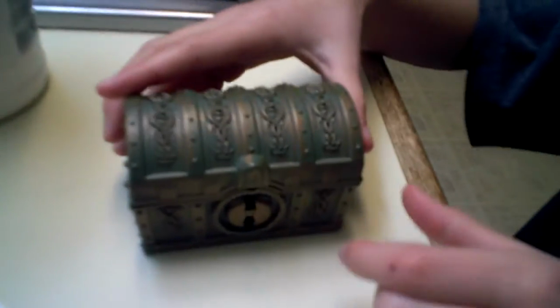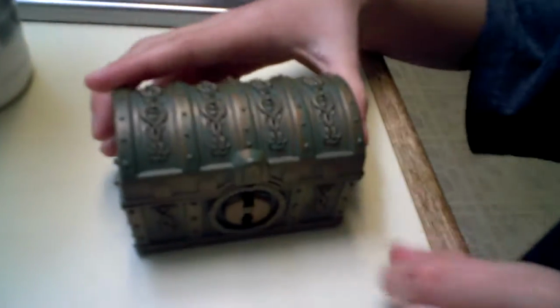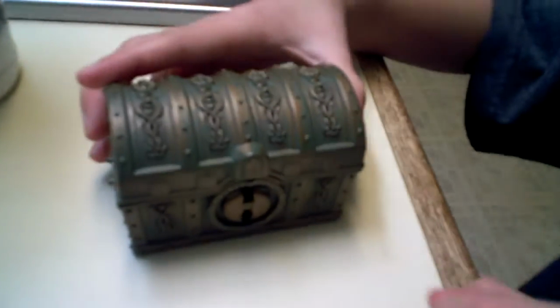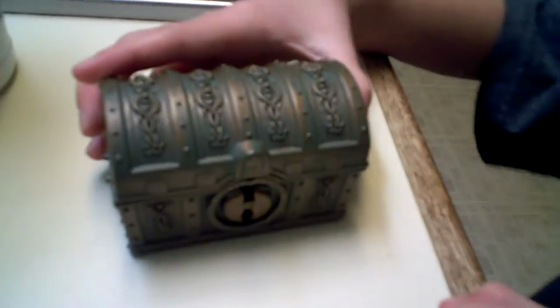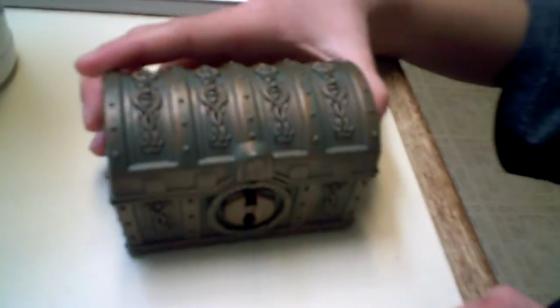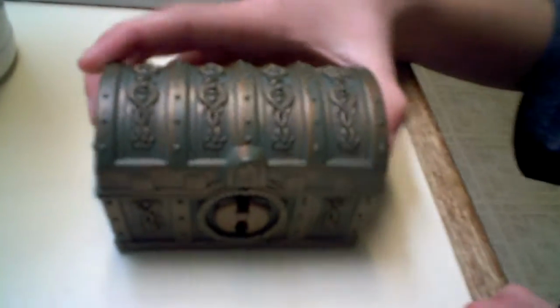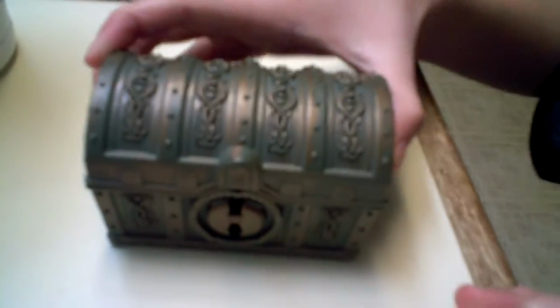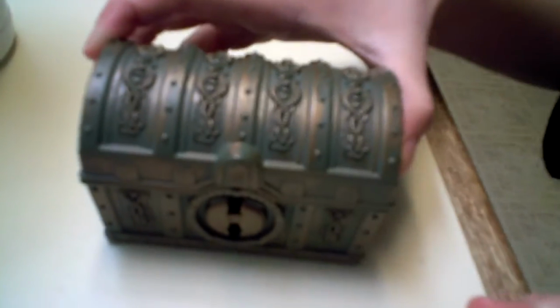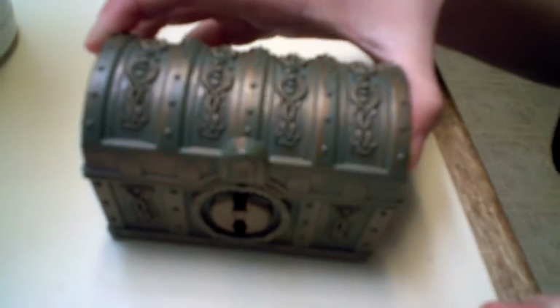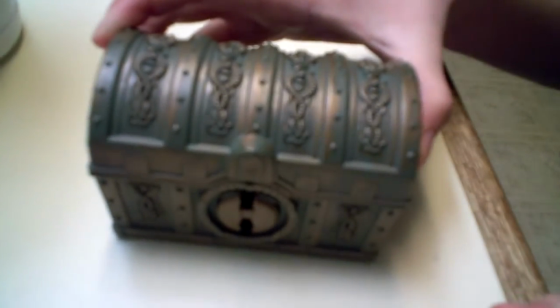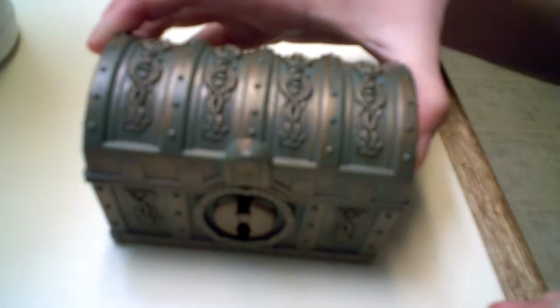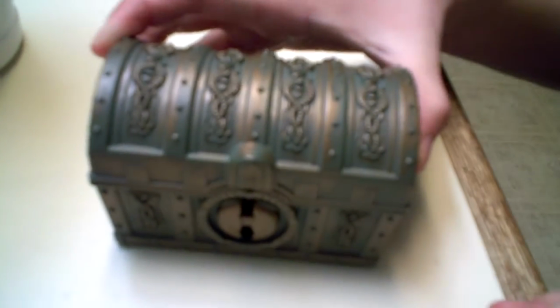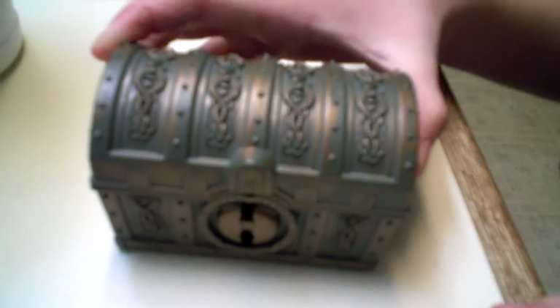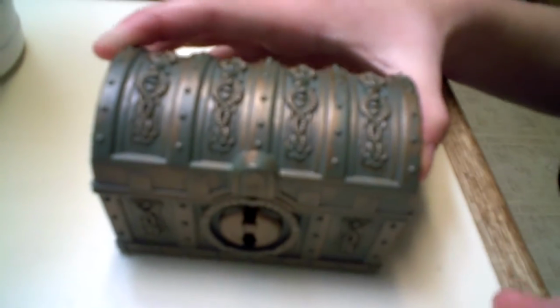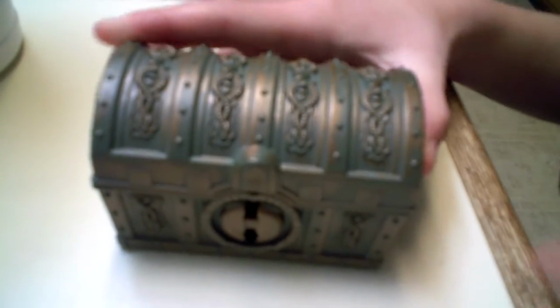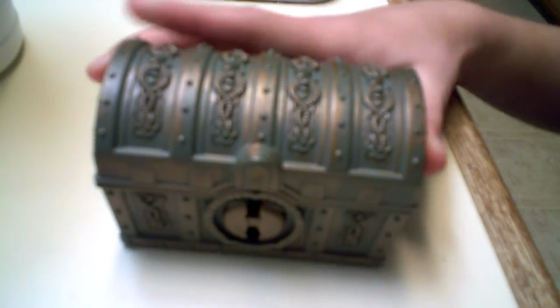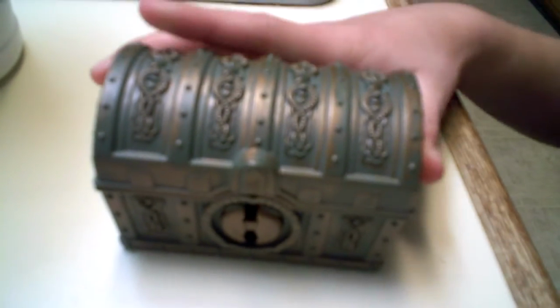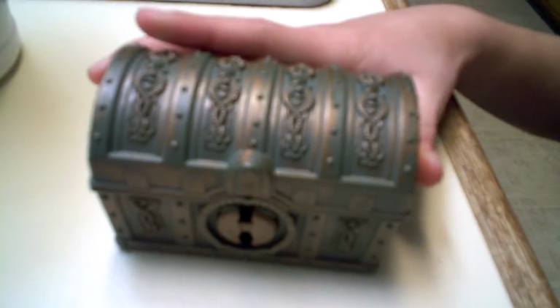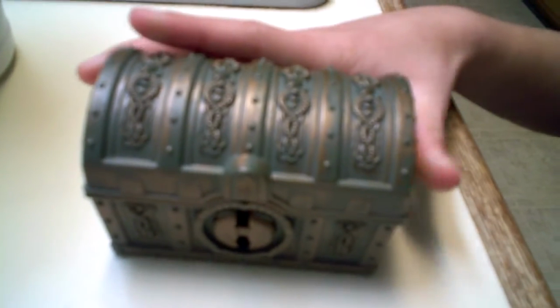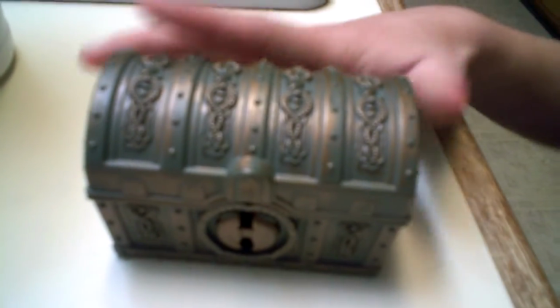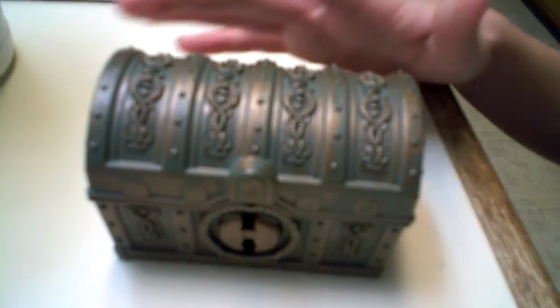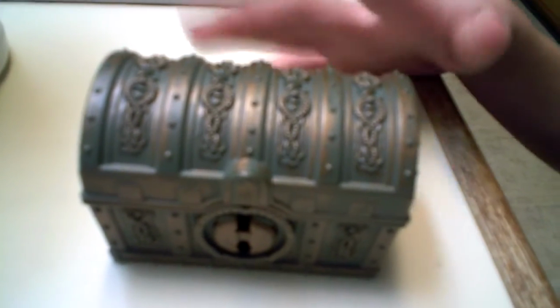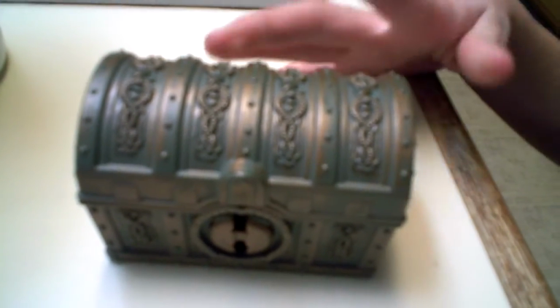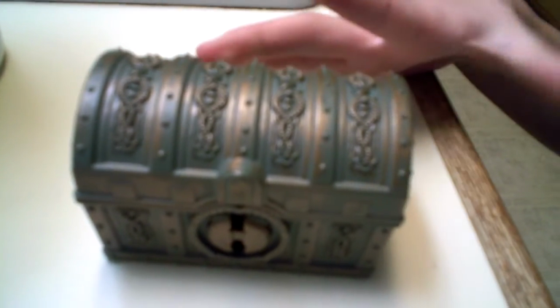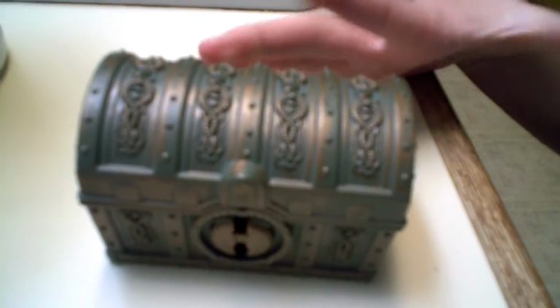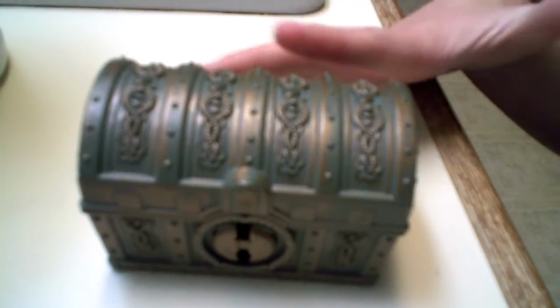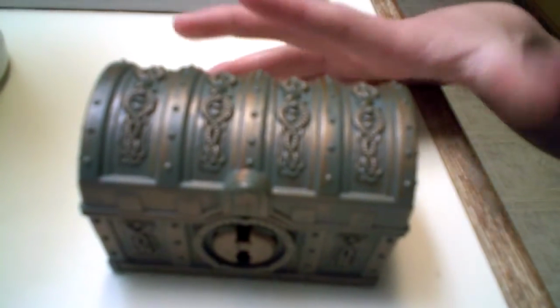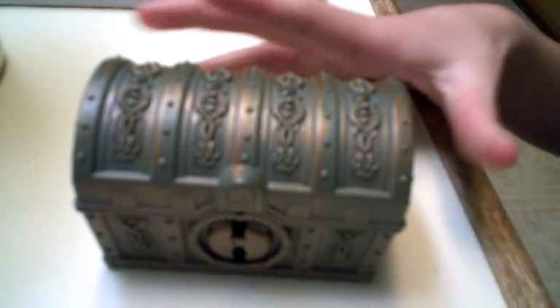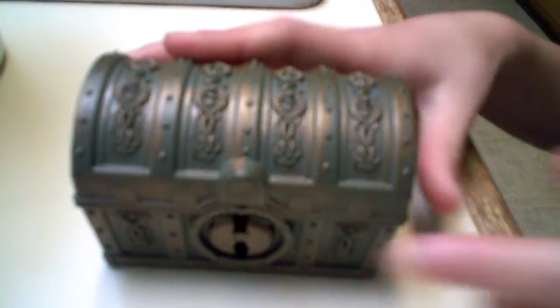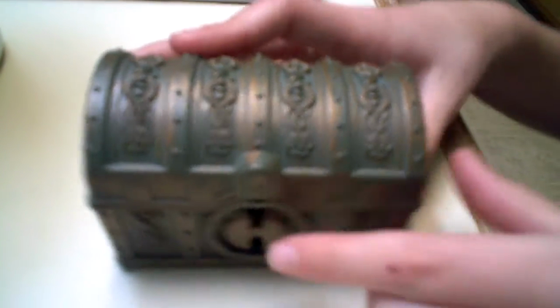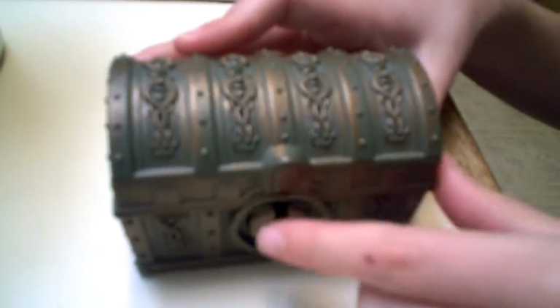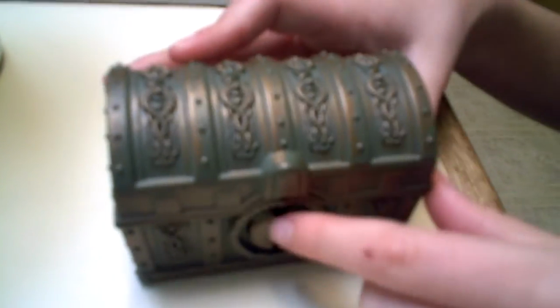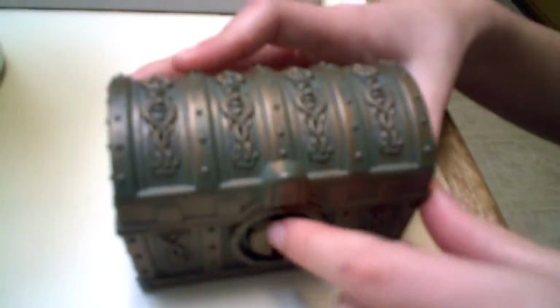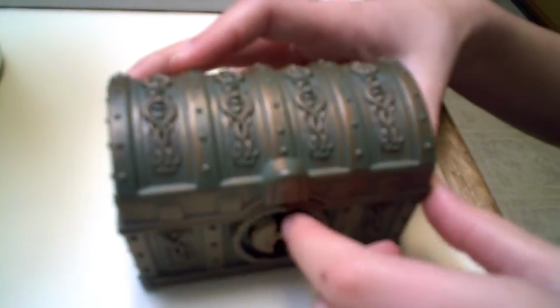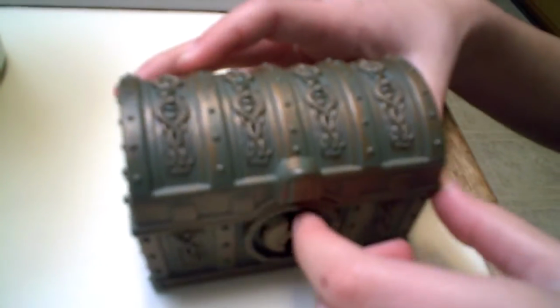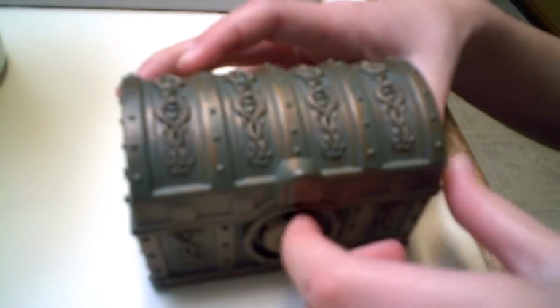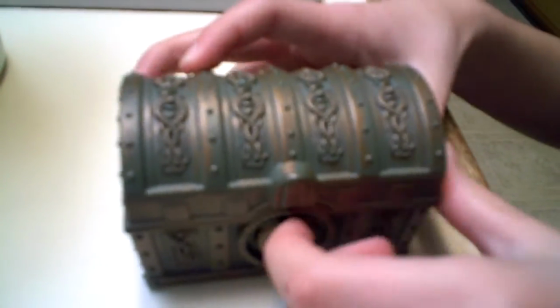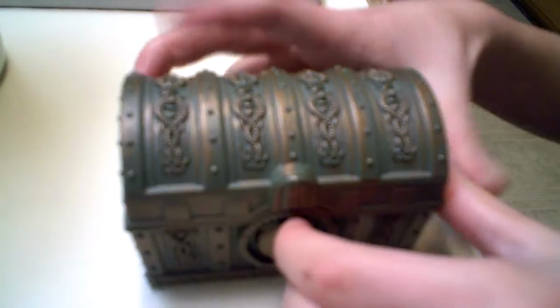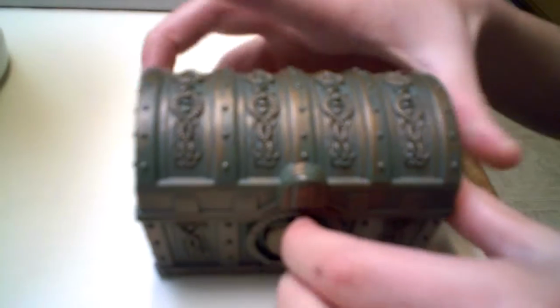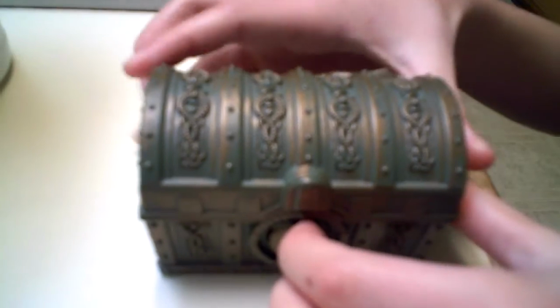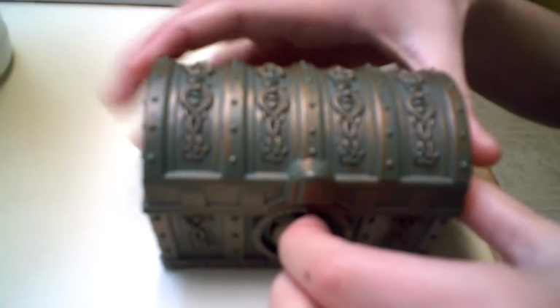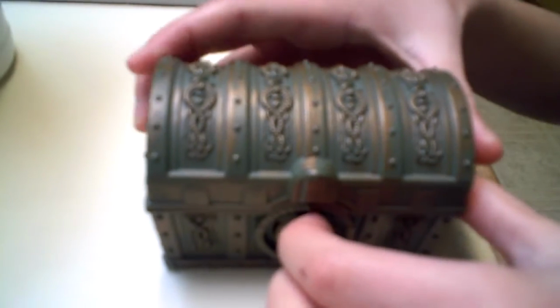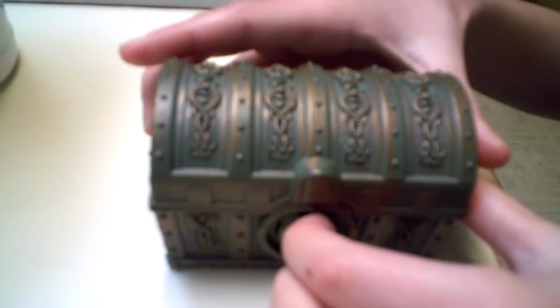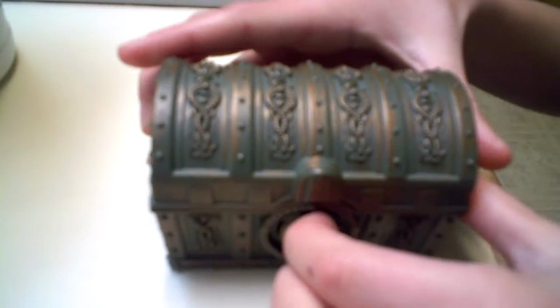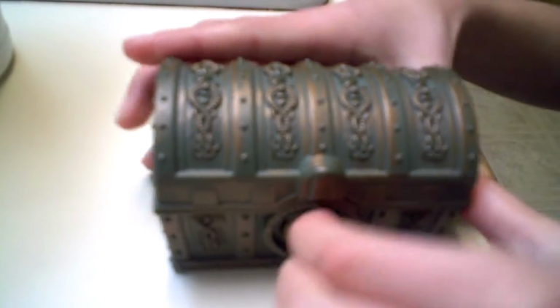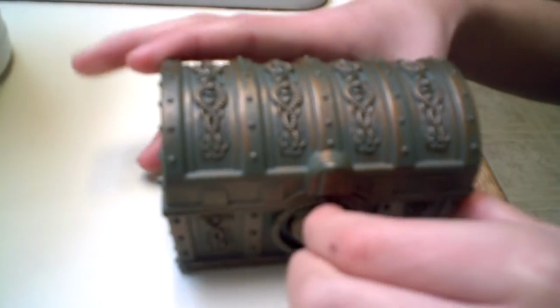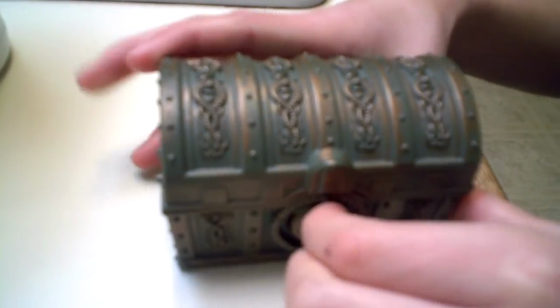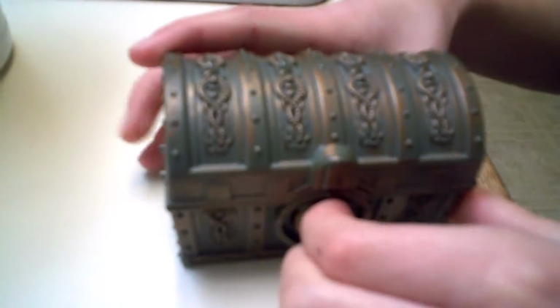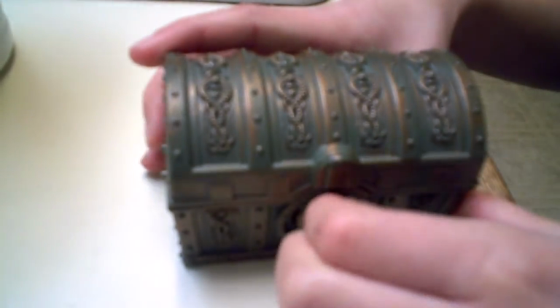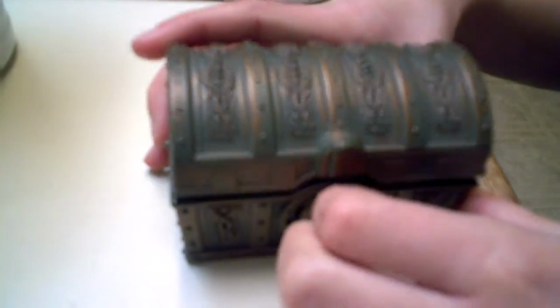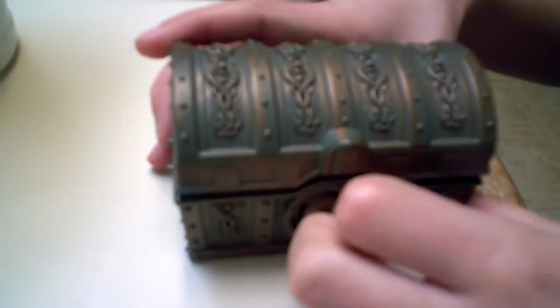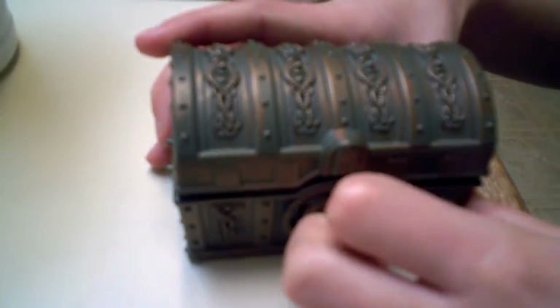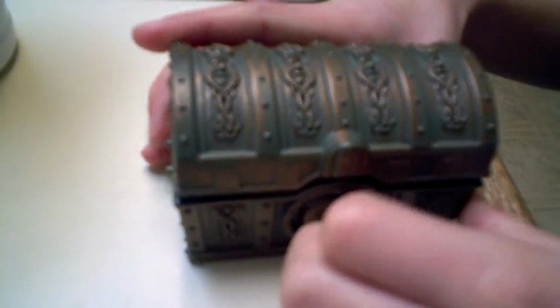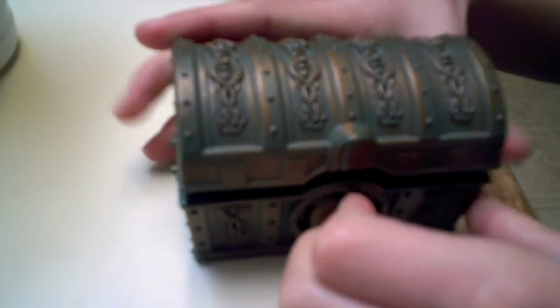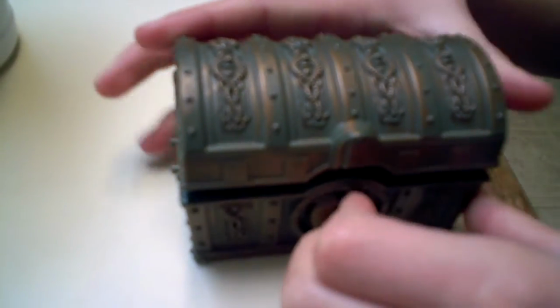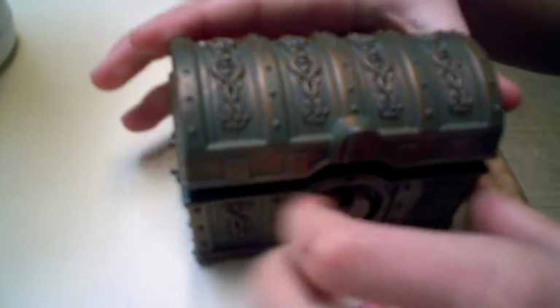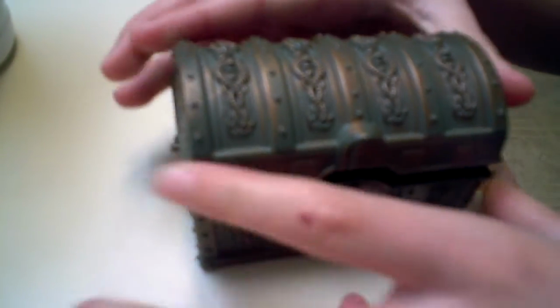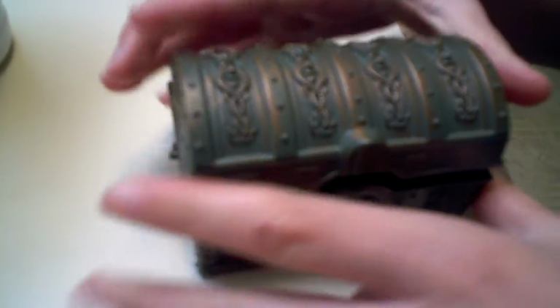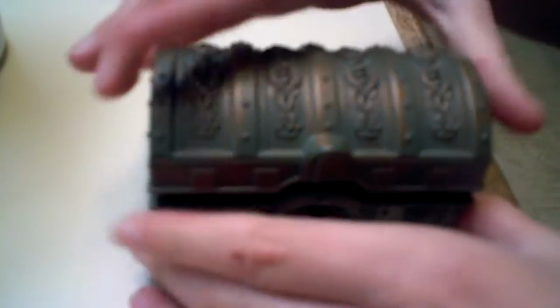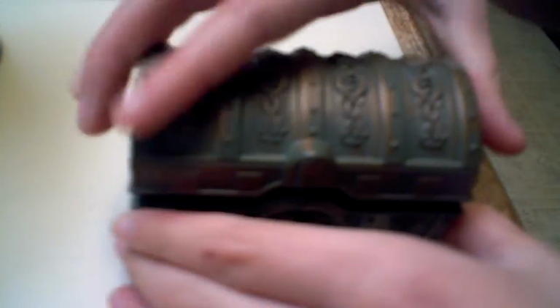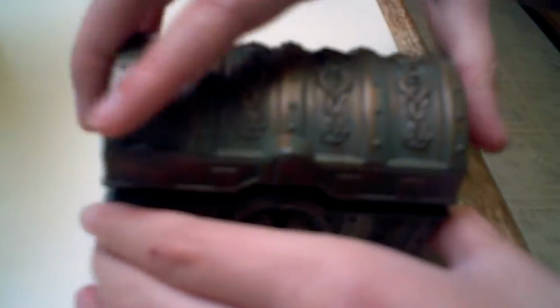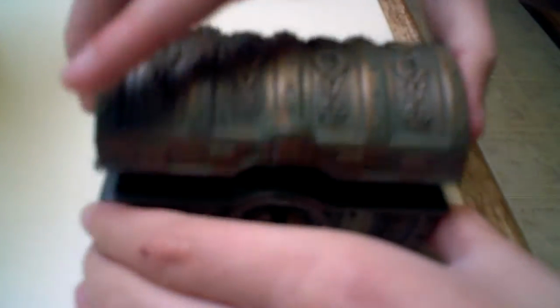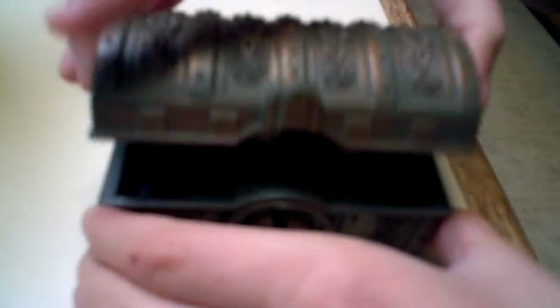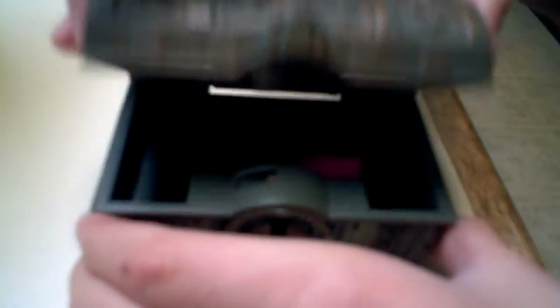I figured out the way to open it, because we don't have the key, is you put your finger in there and you turn it to the right, and then it pops open.